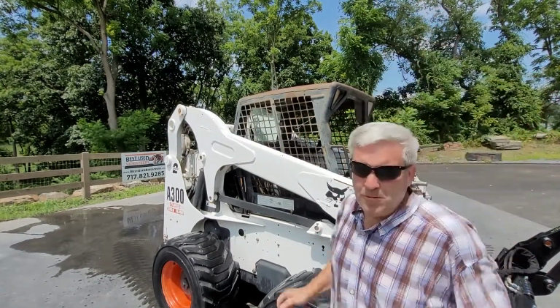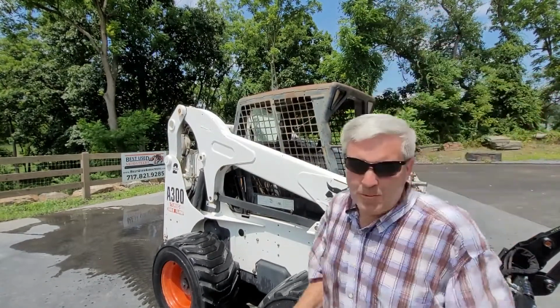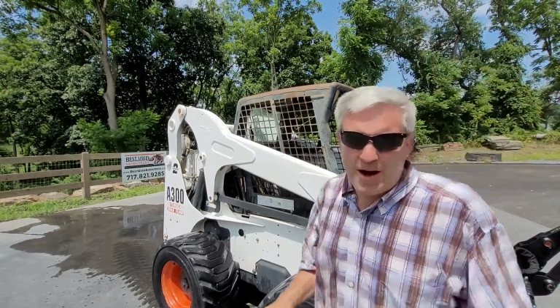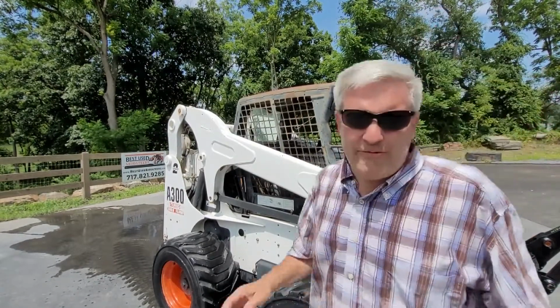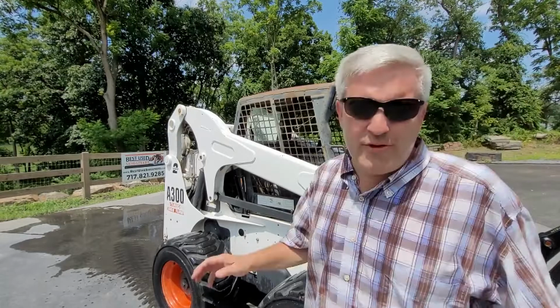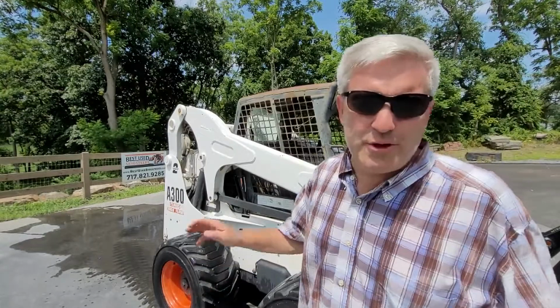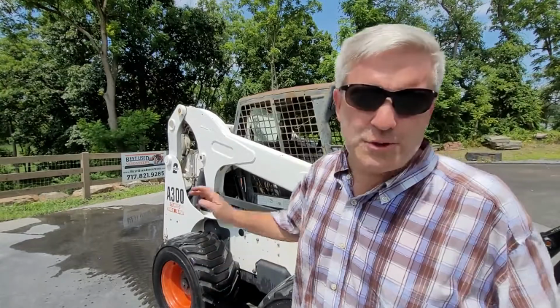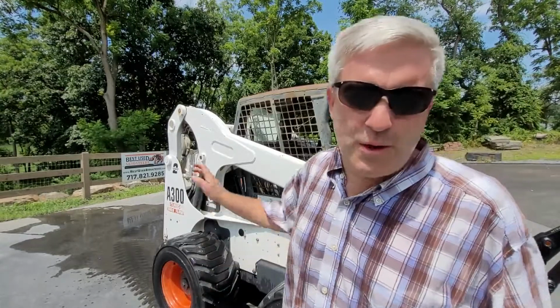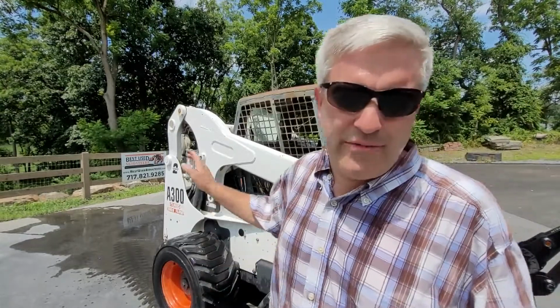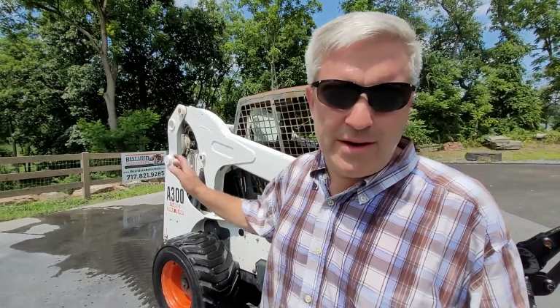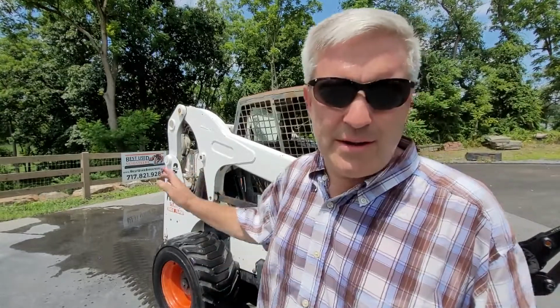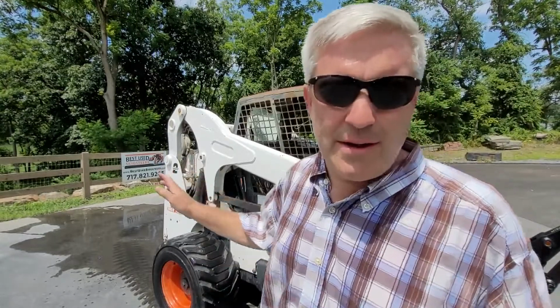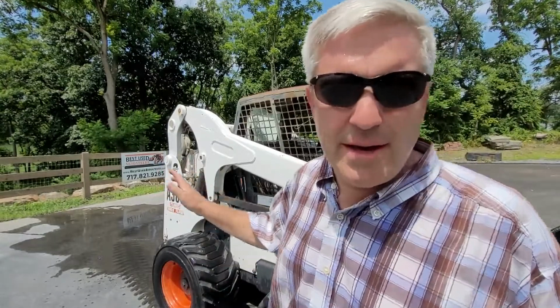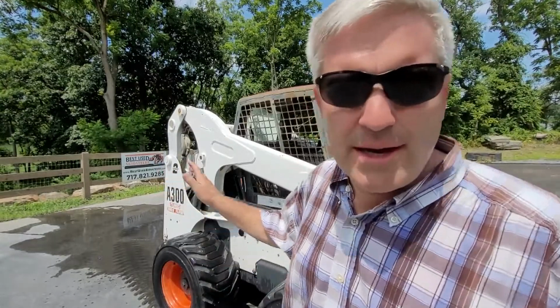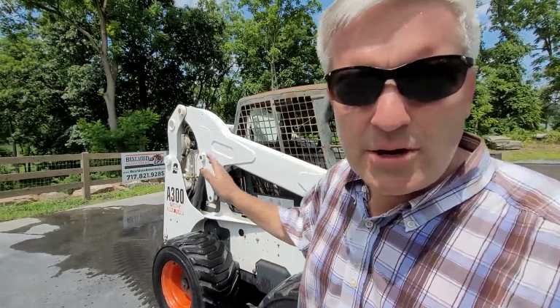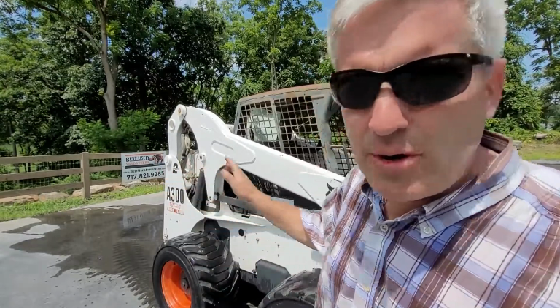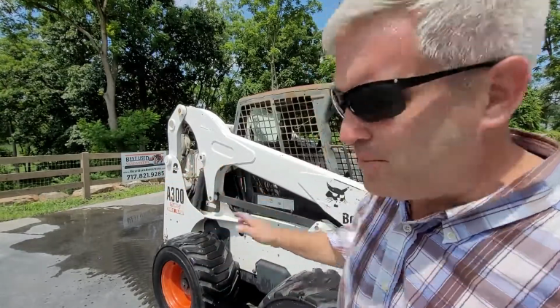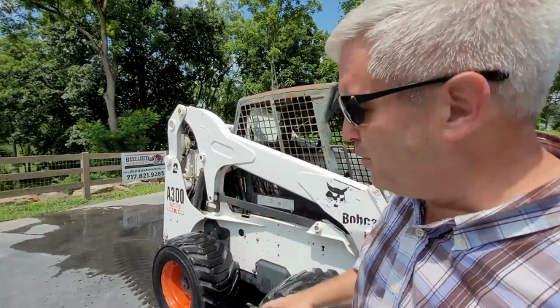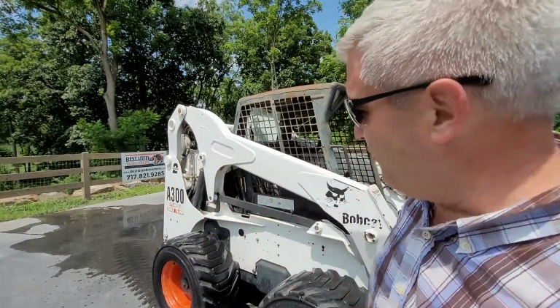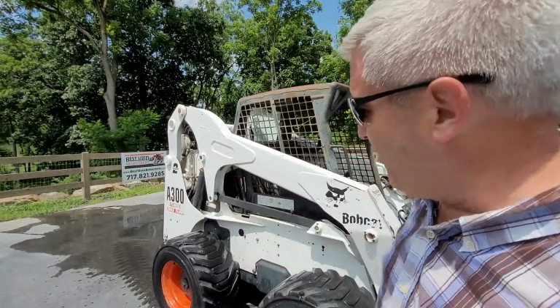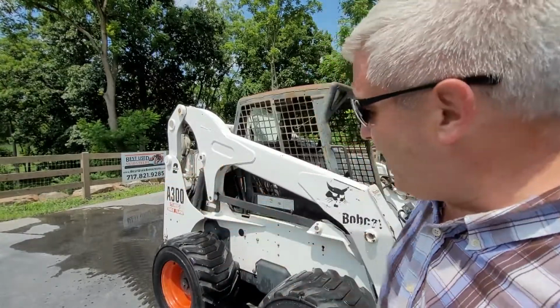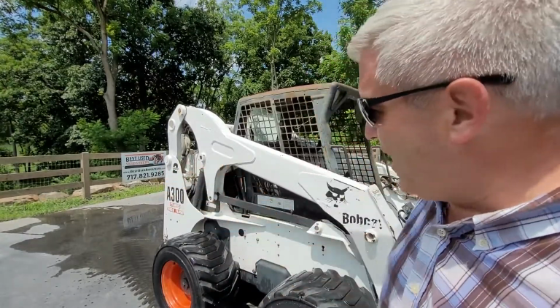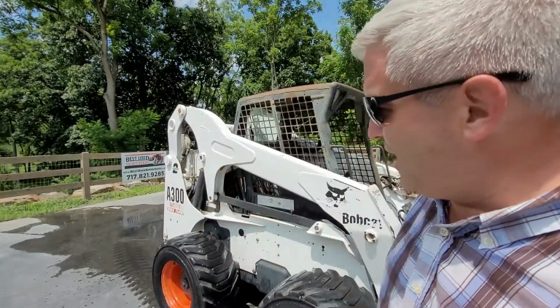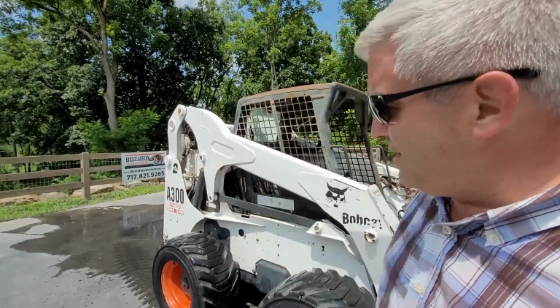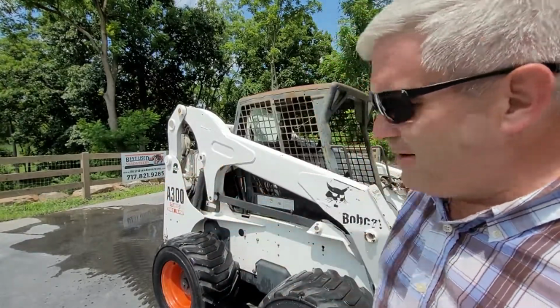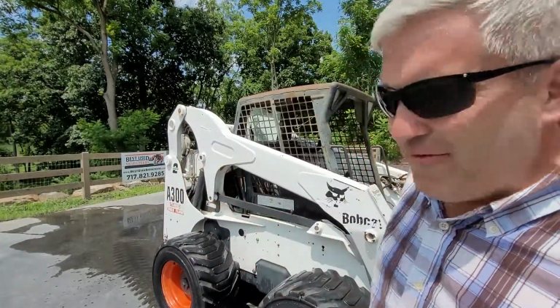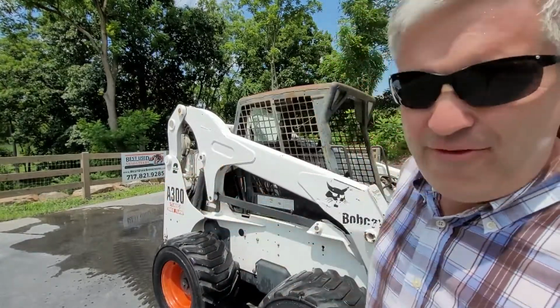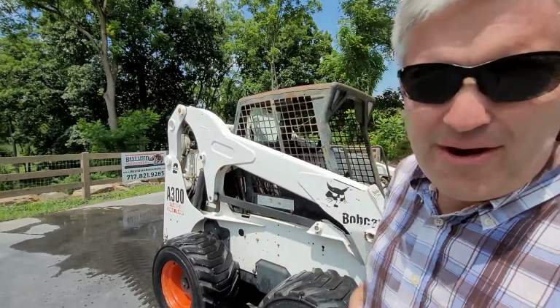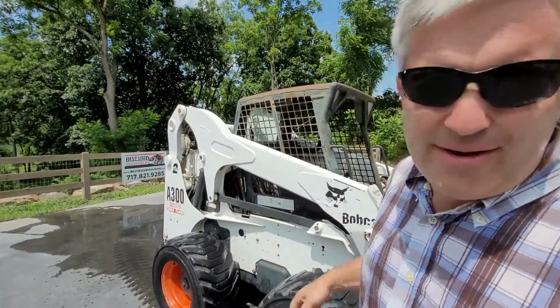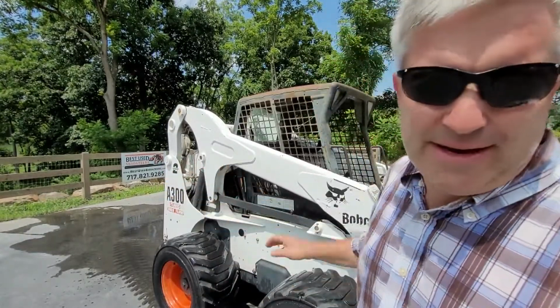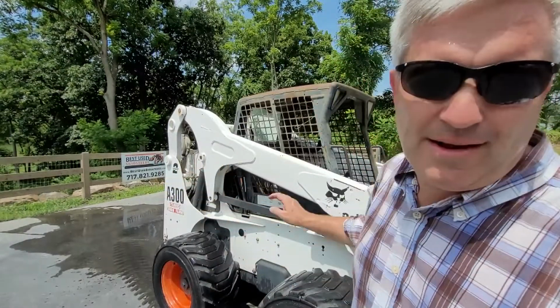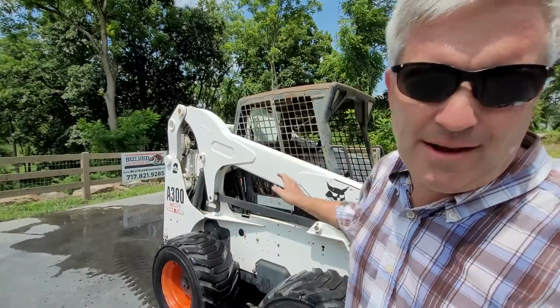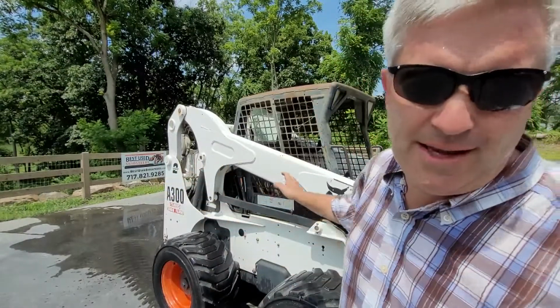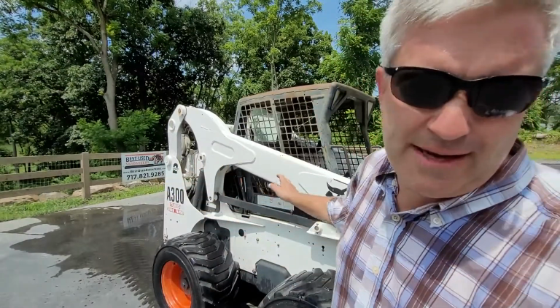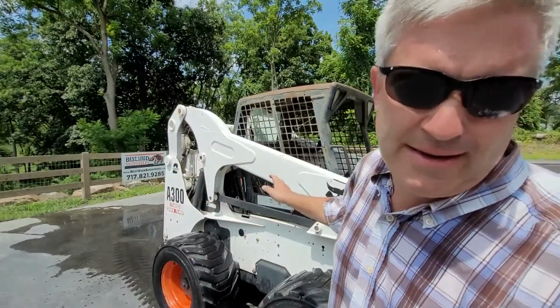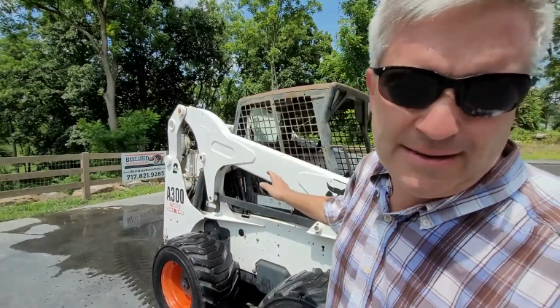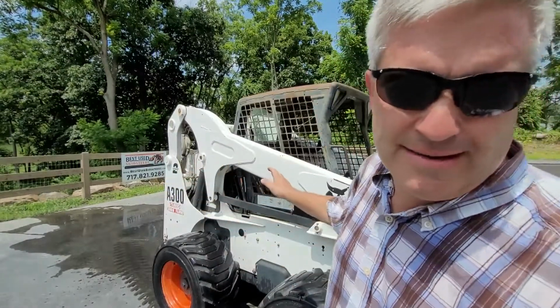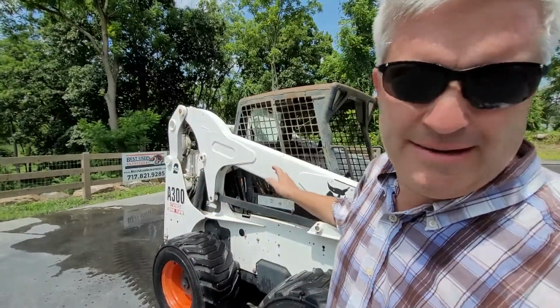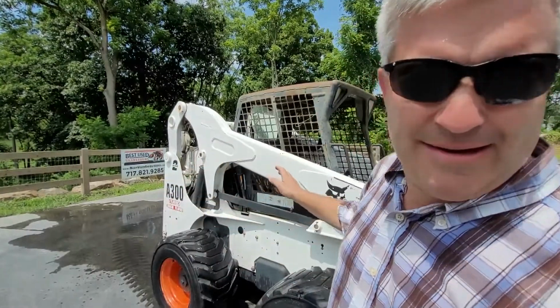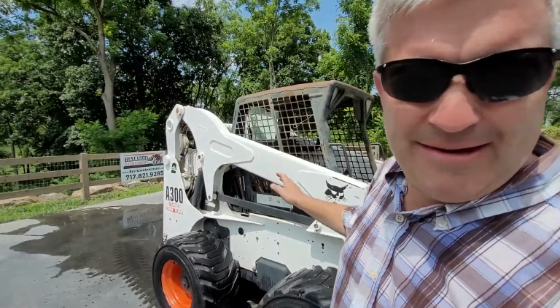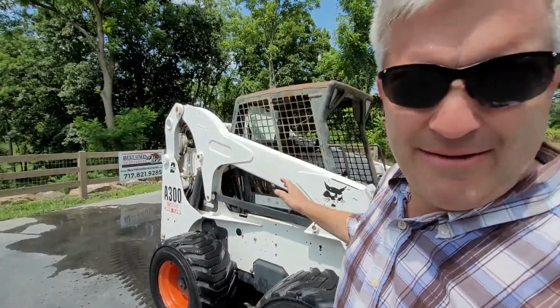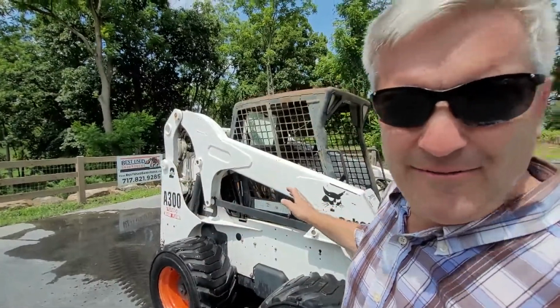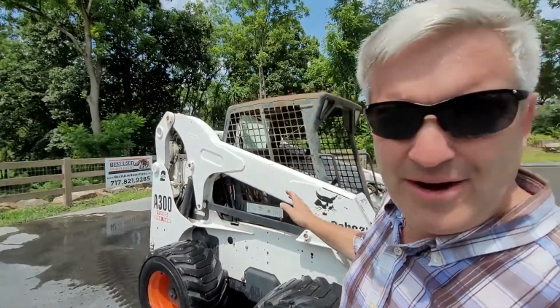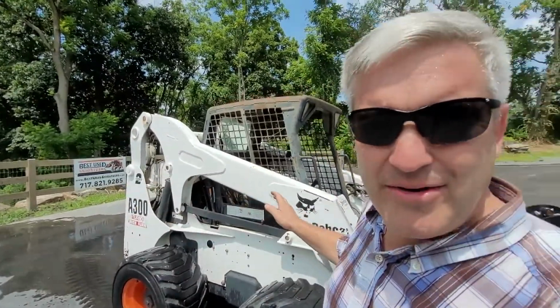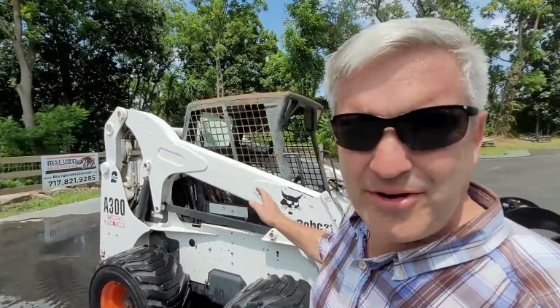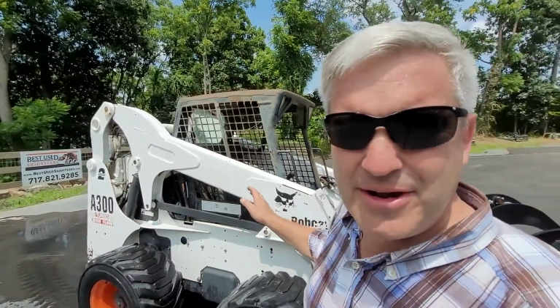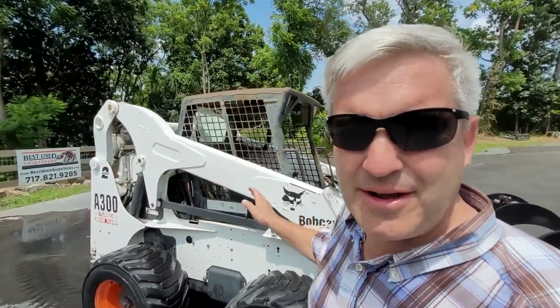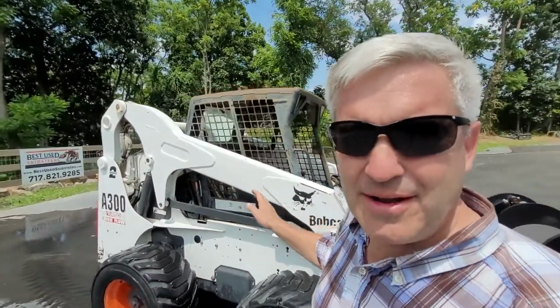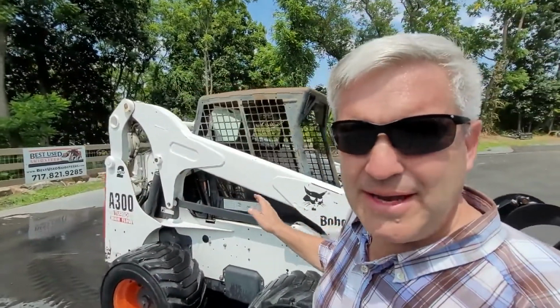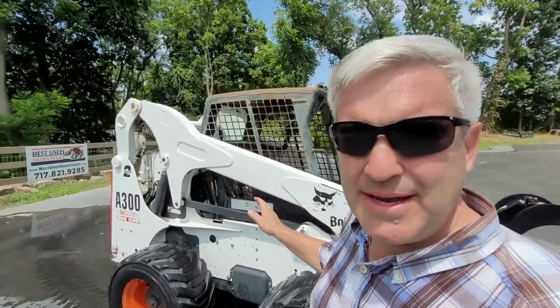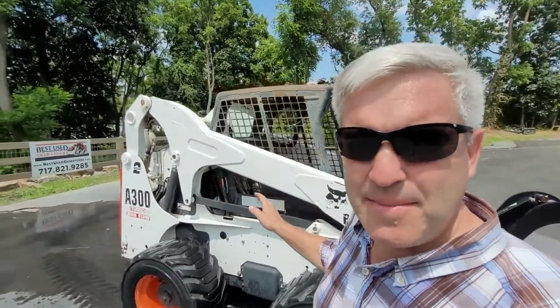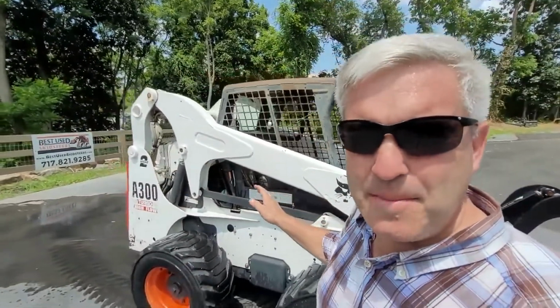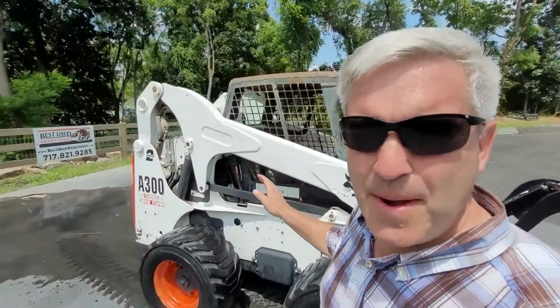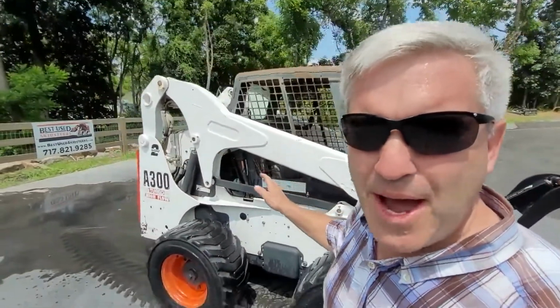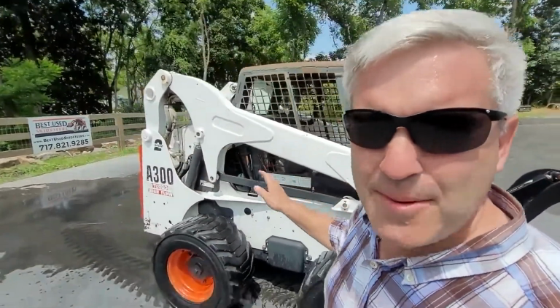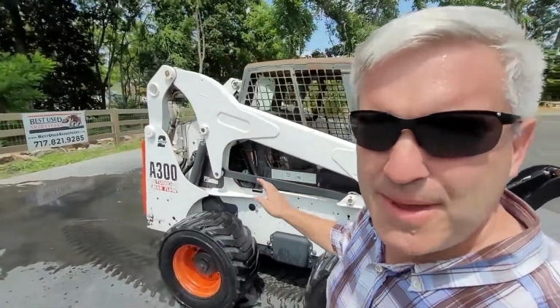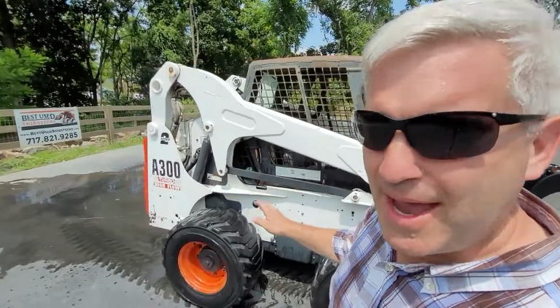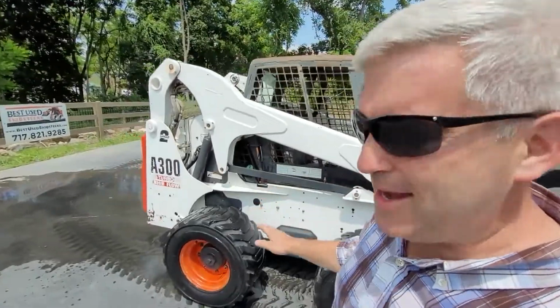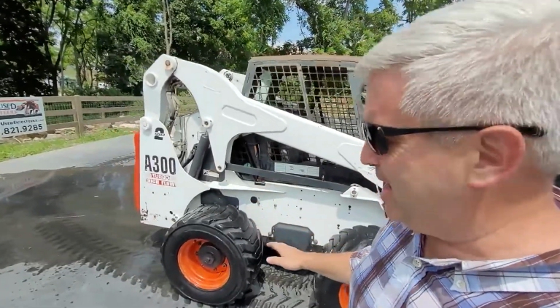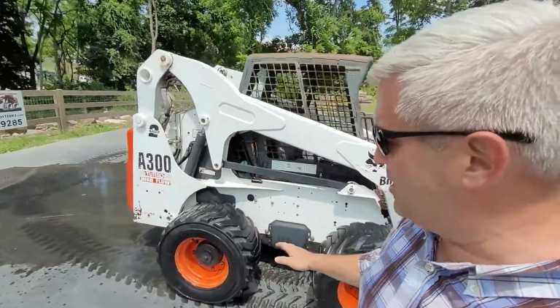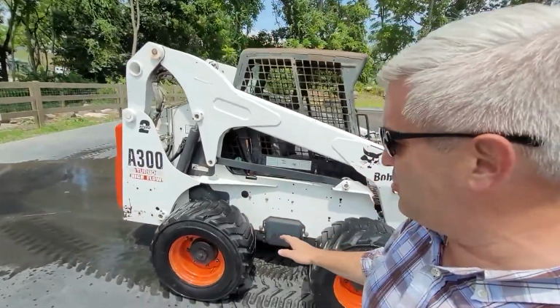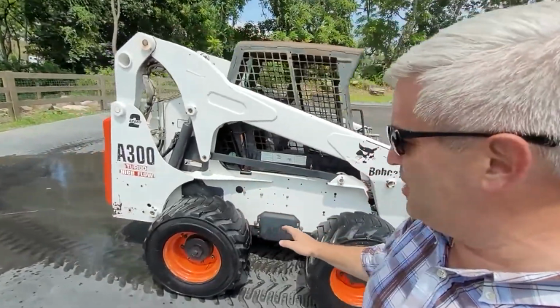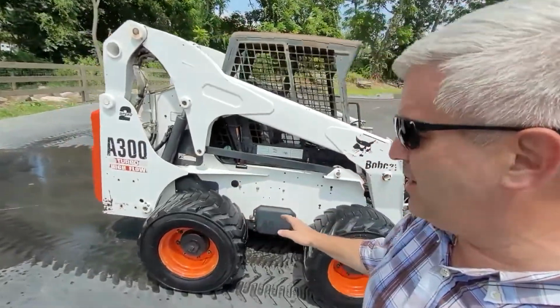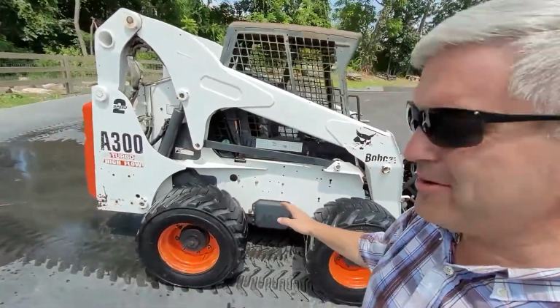Wow, folks, what an incredible find. A very clean, very, very clean Bobcat A300.